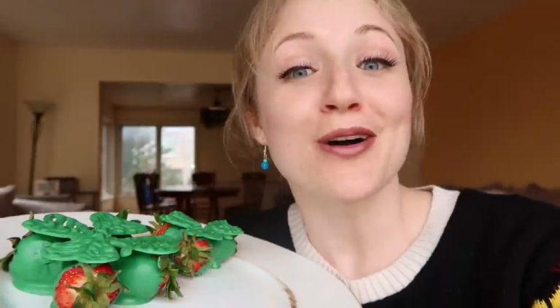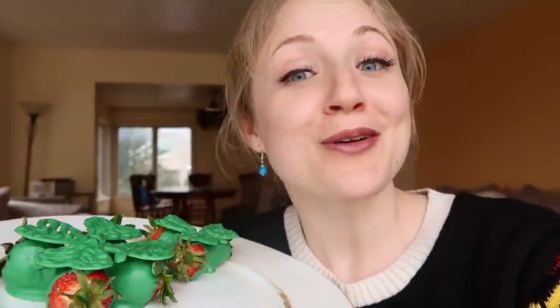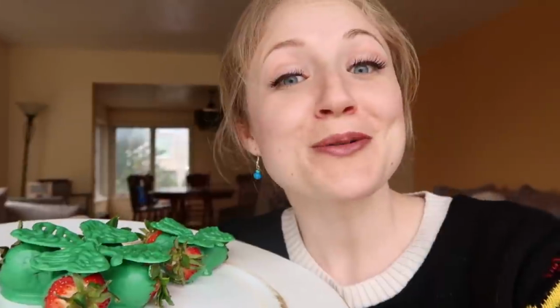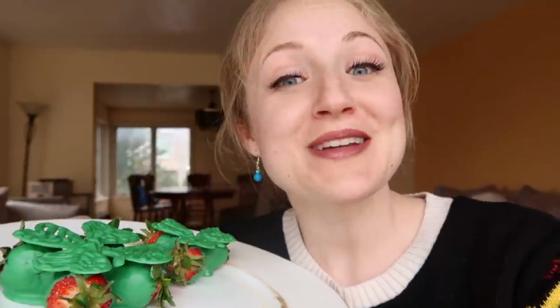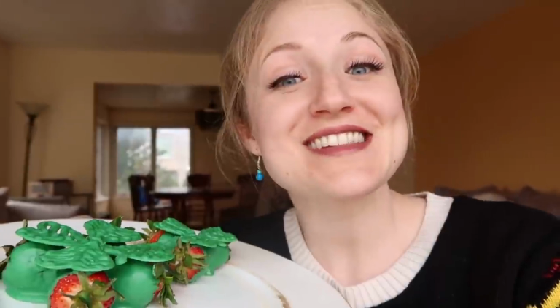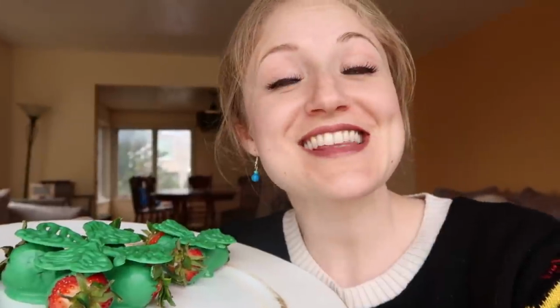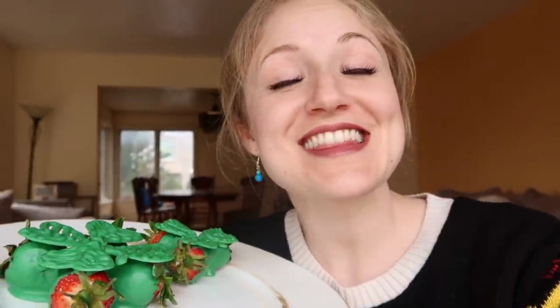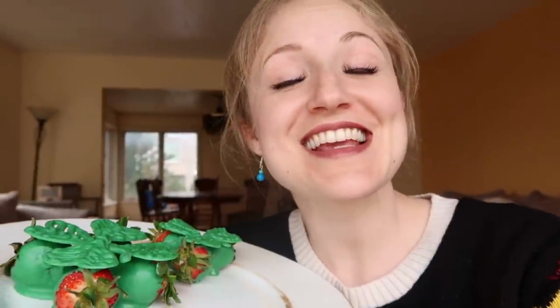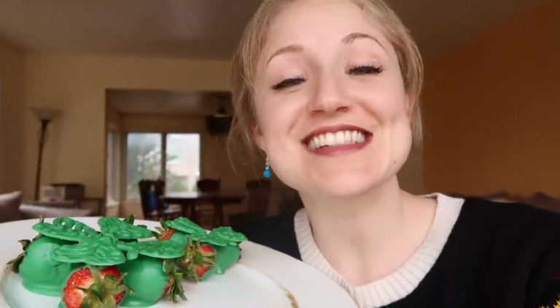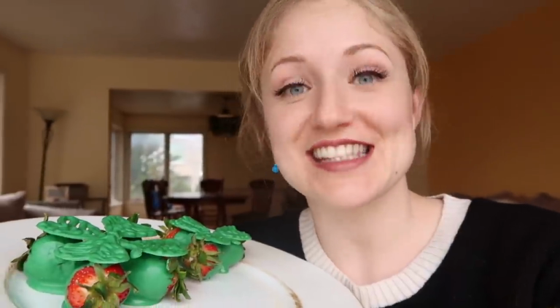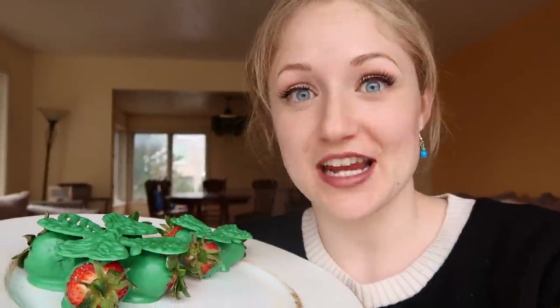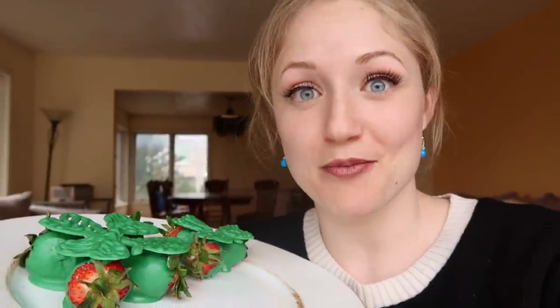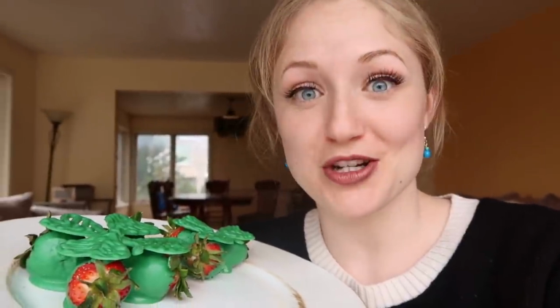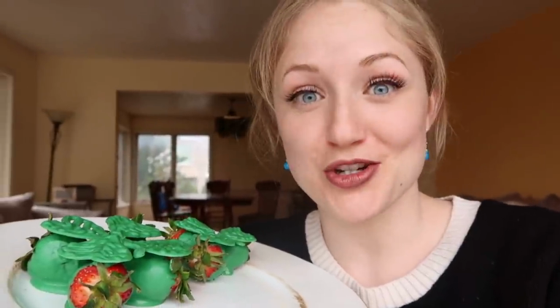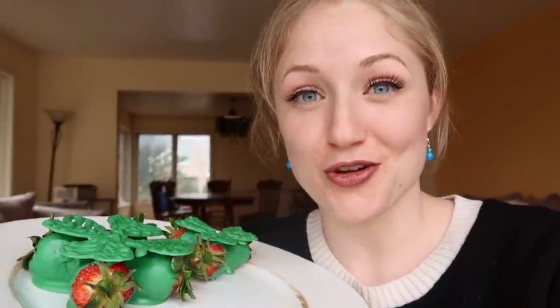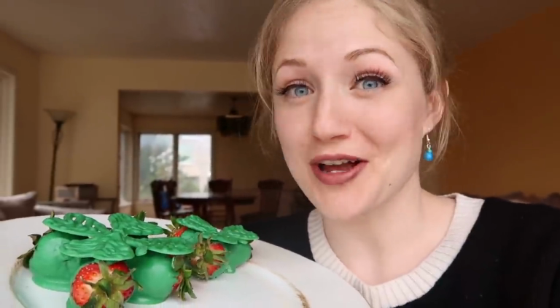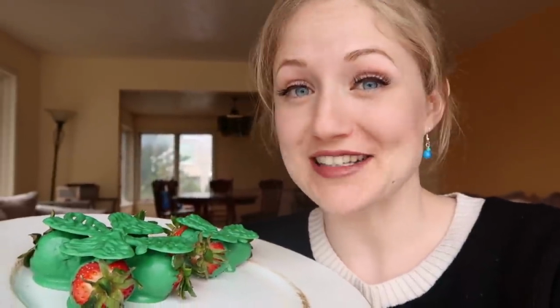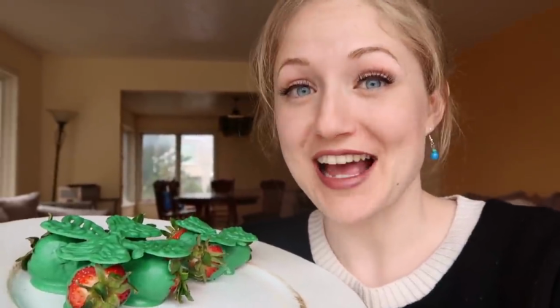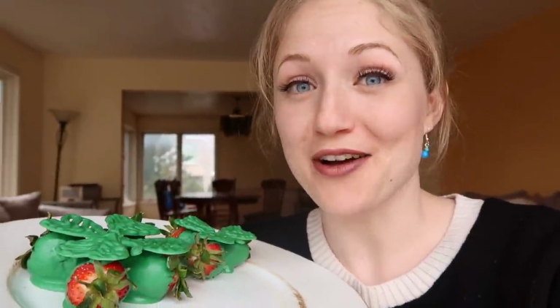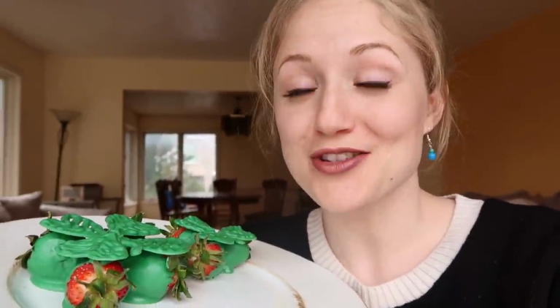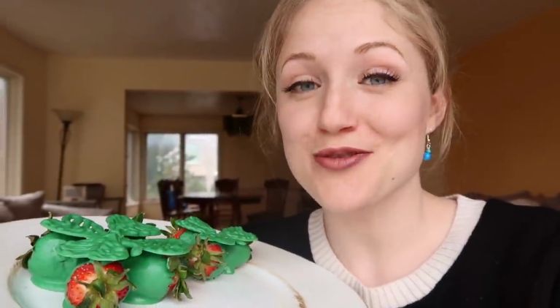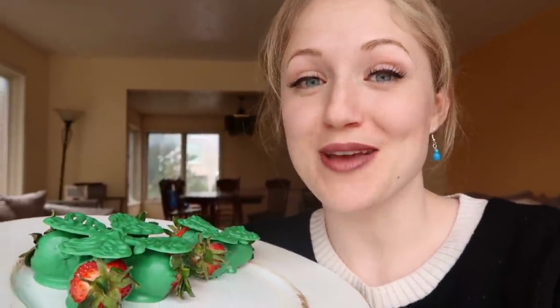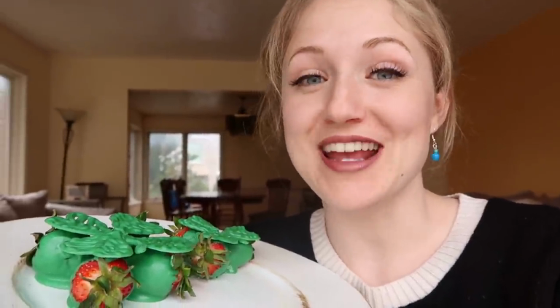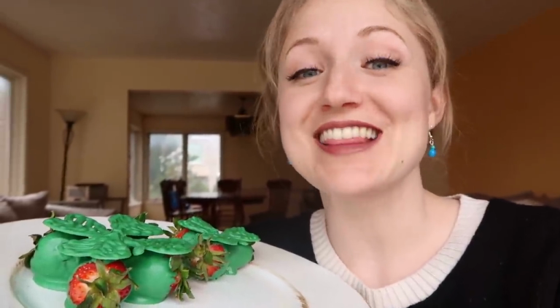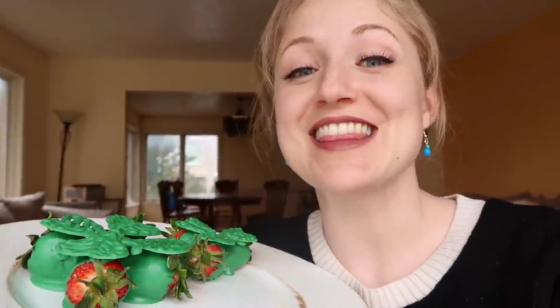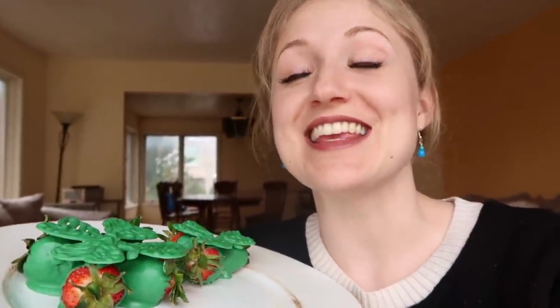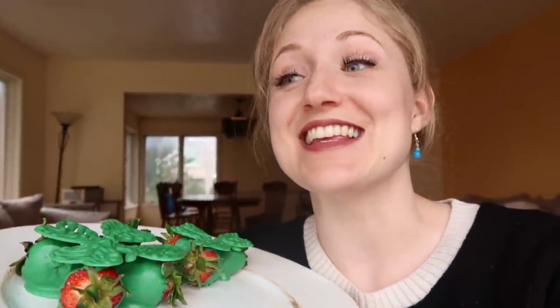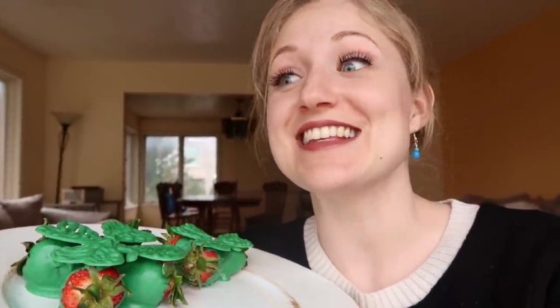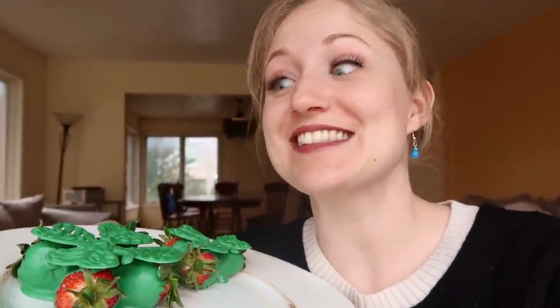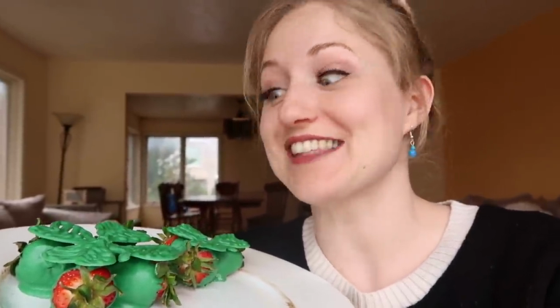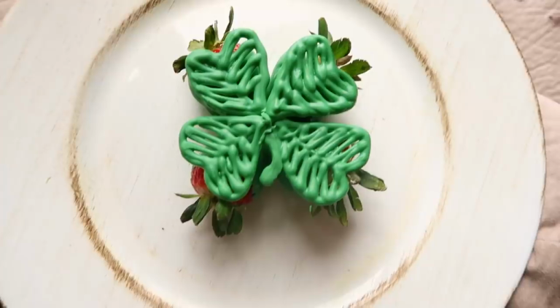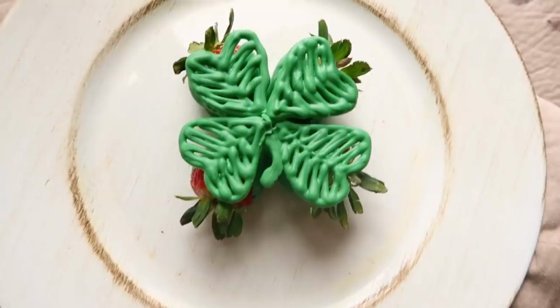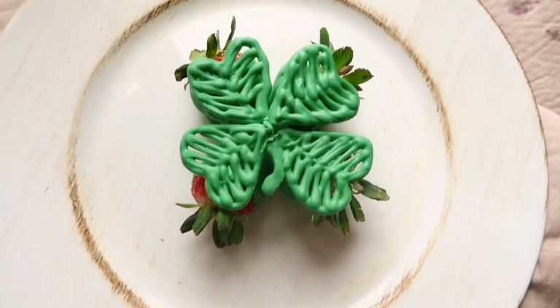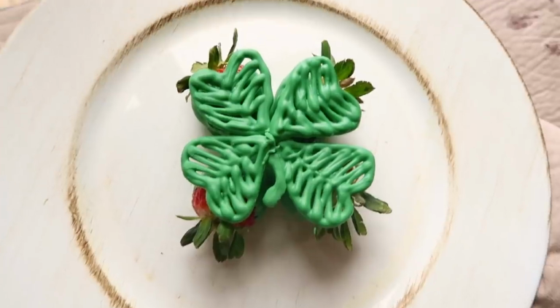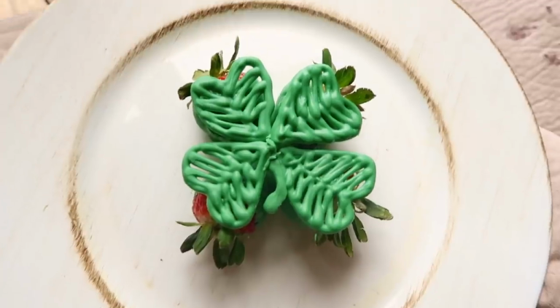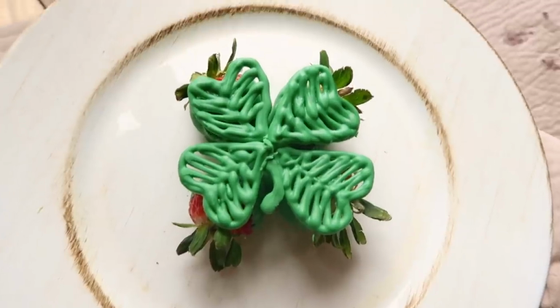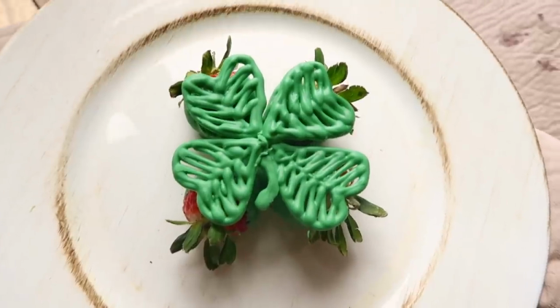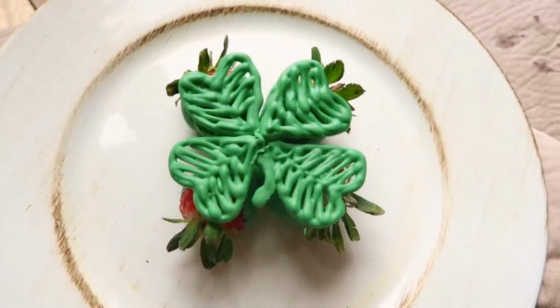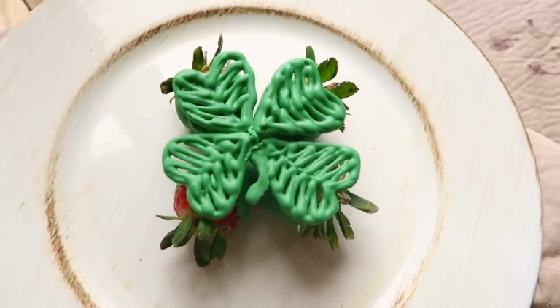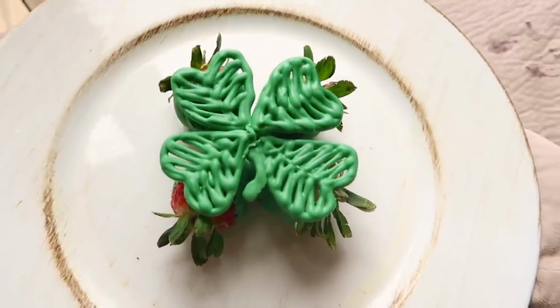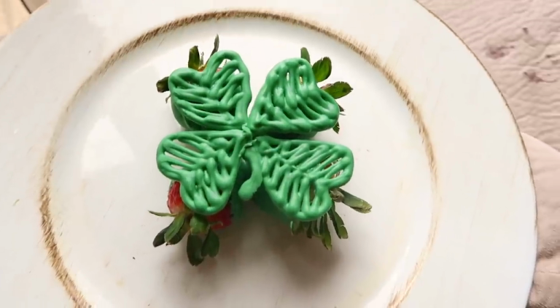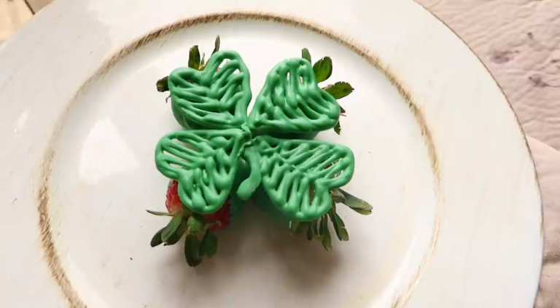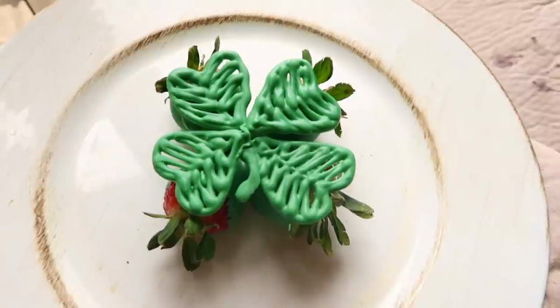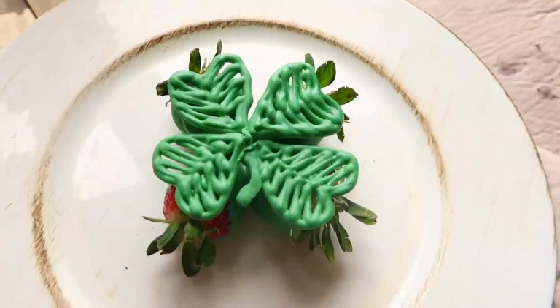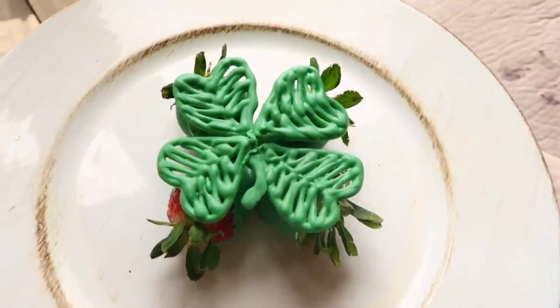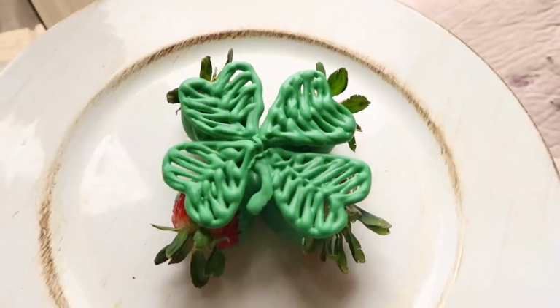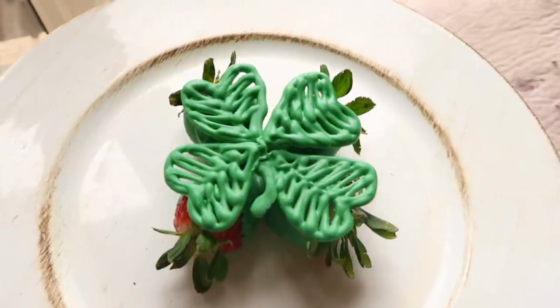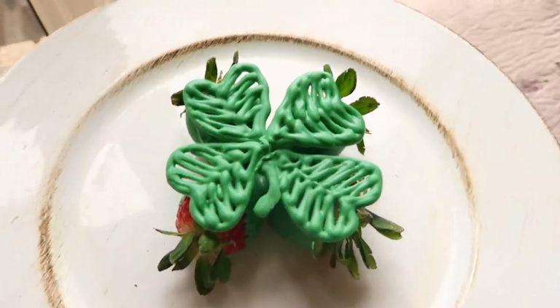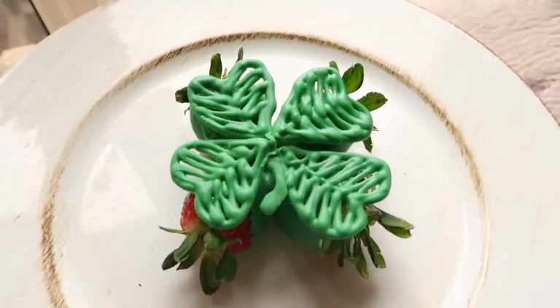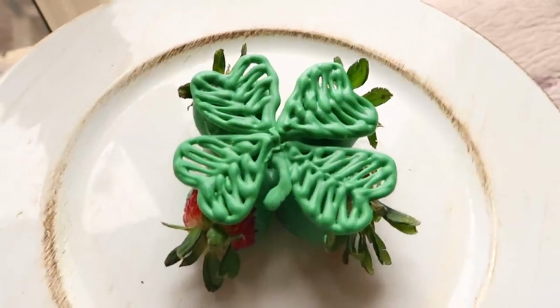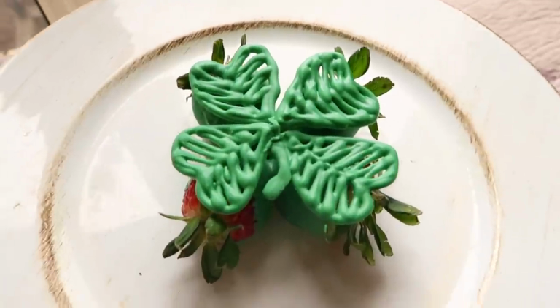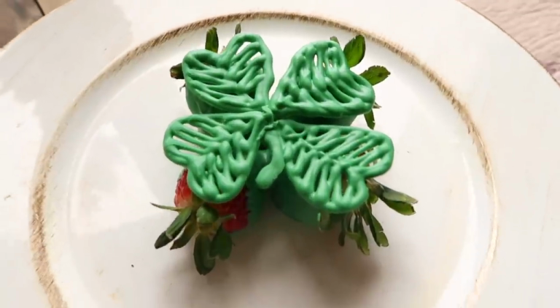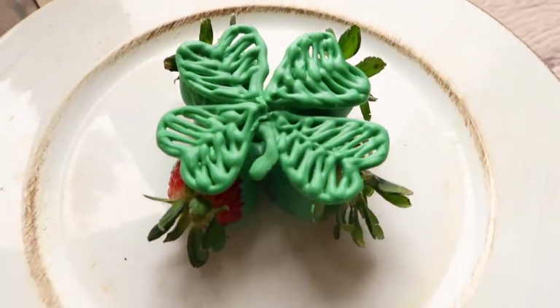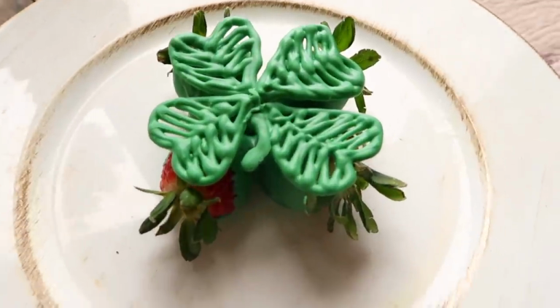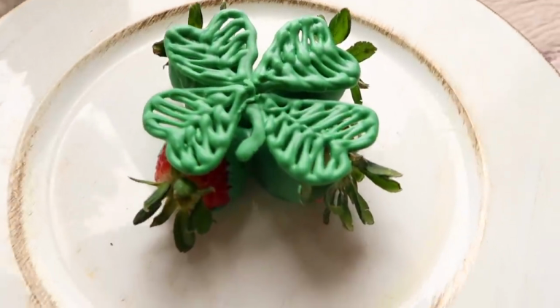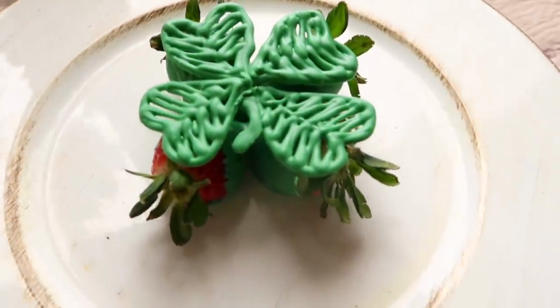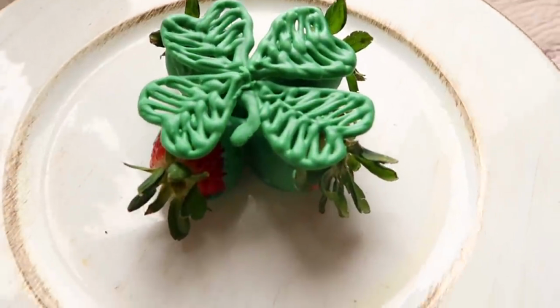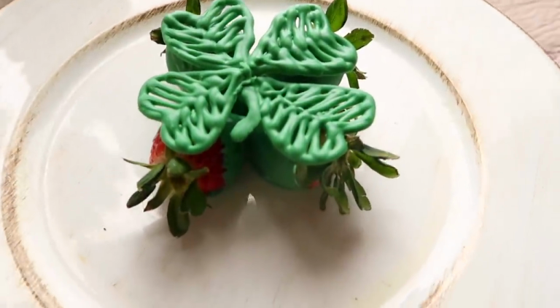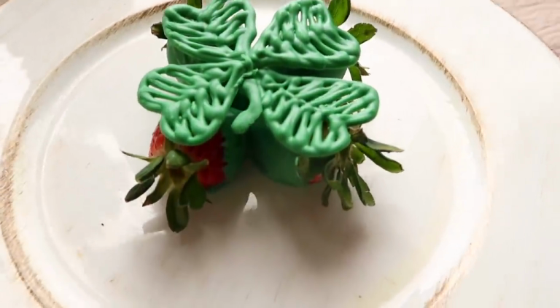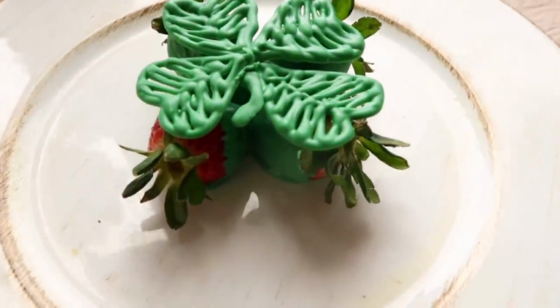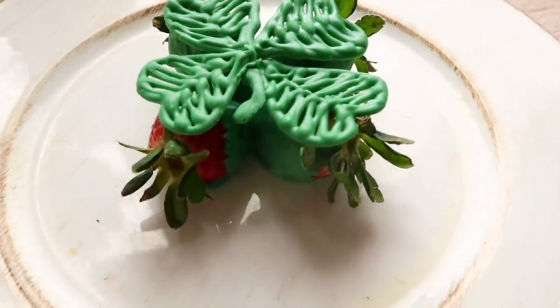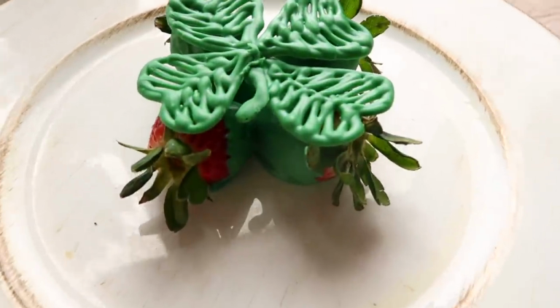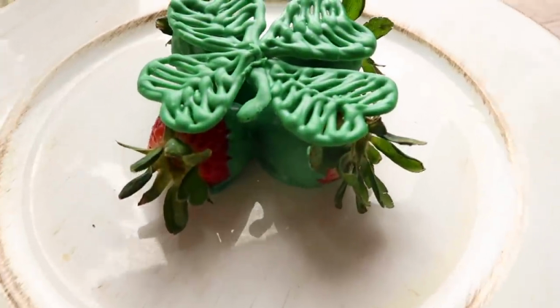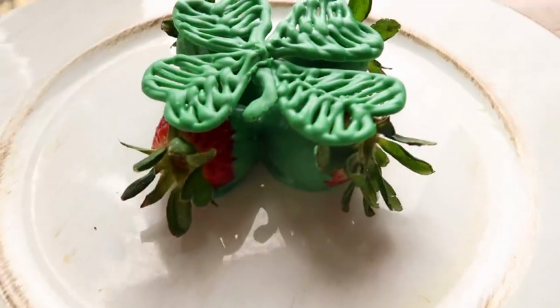Welcome to Pins and Things. Today I'm going to show you guys how to make these shamrock chocolate covered strawberries for St. Patrick's Day.